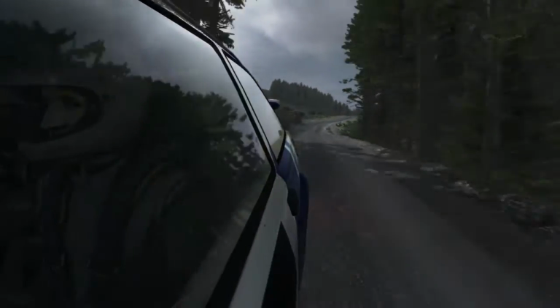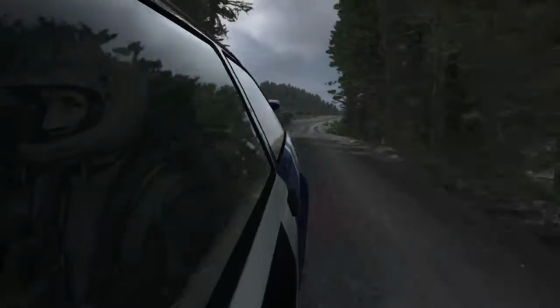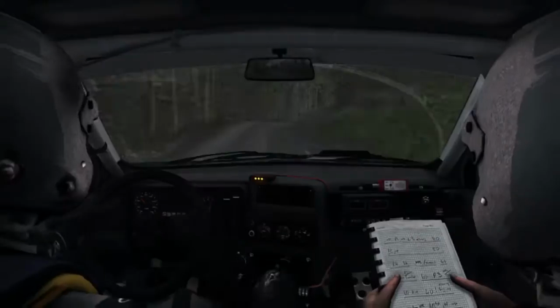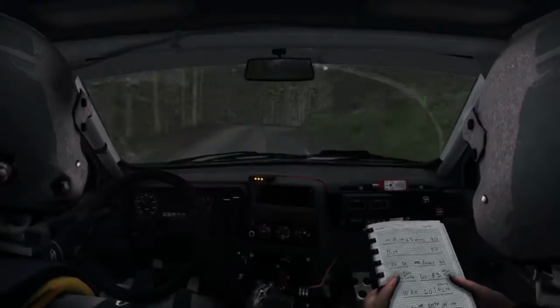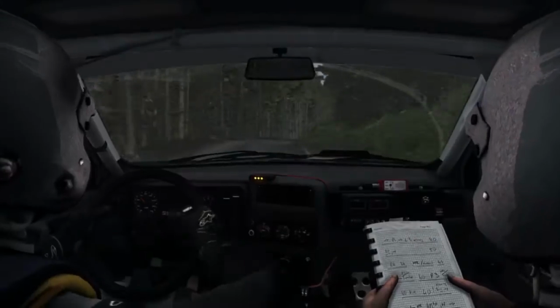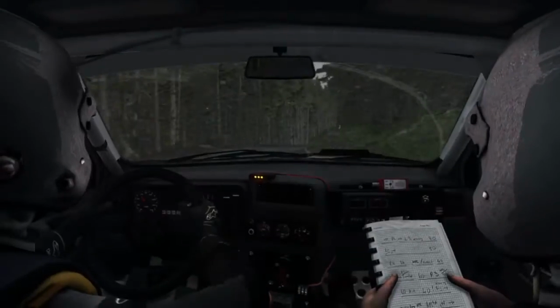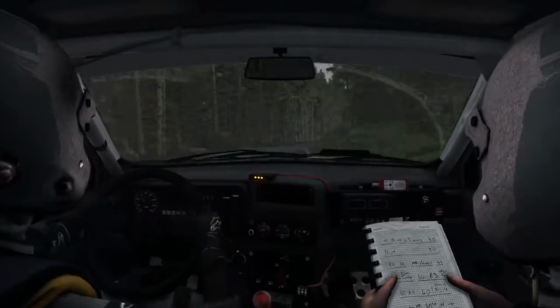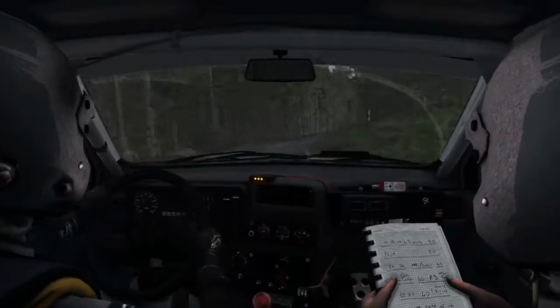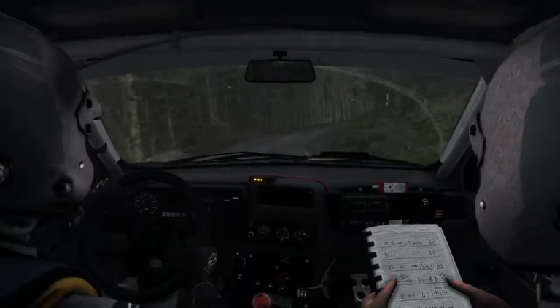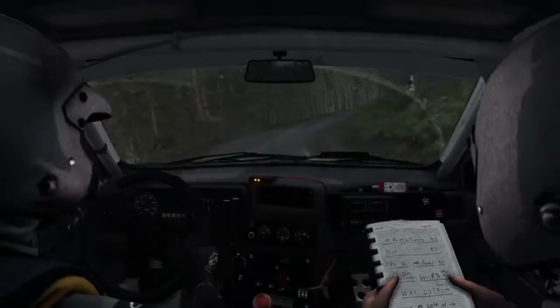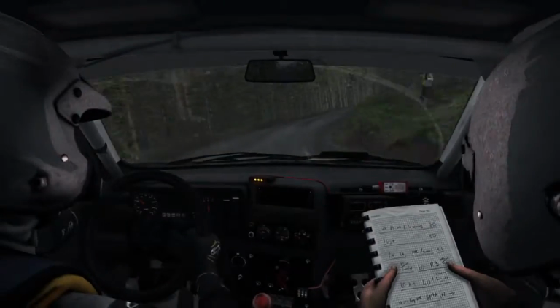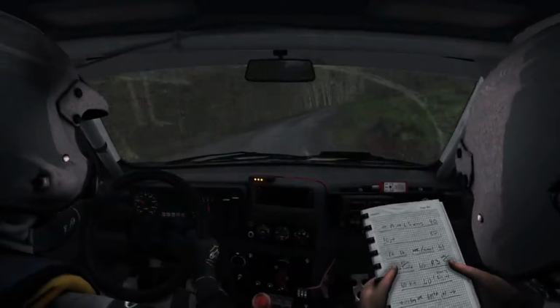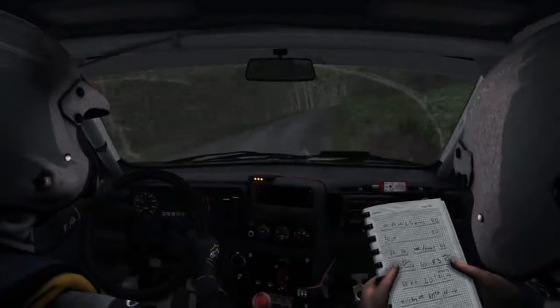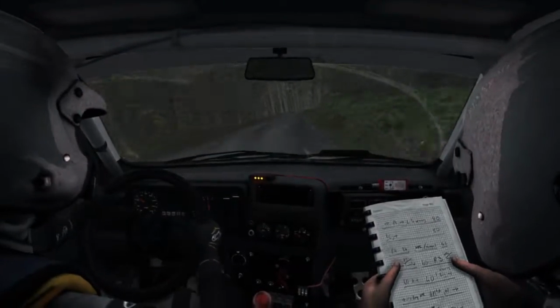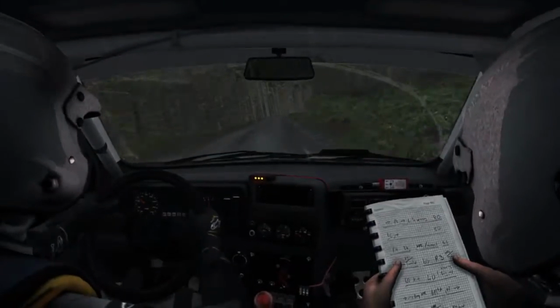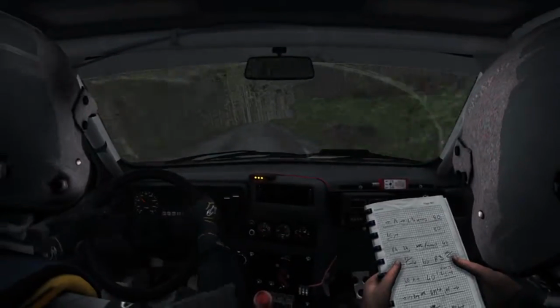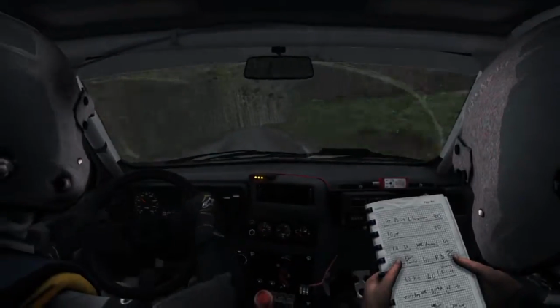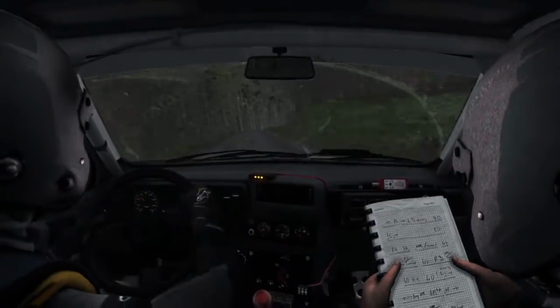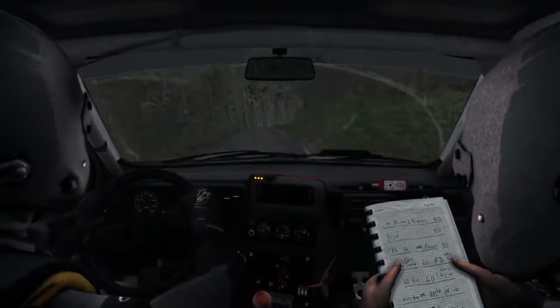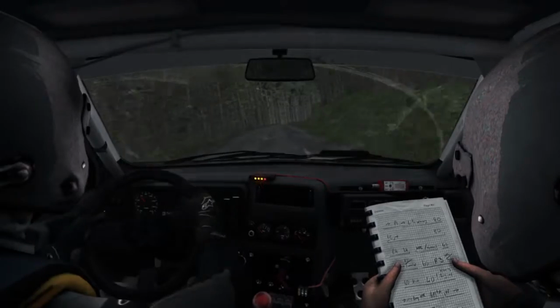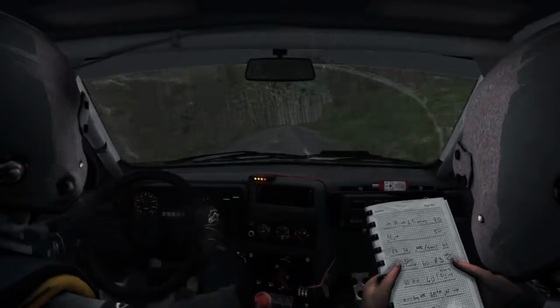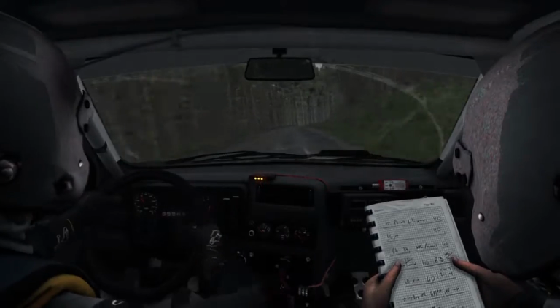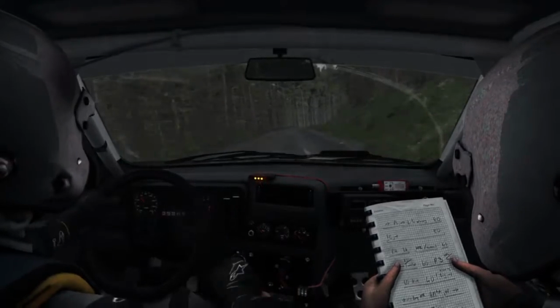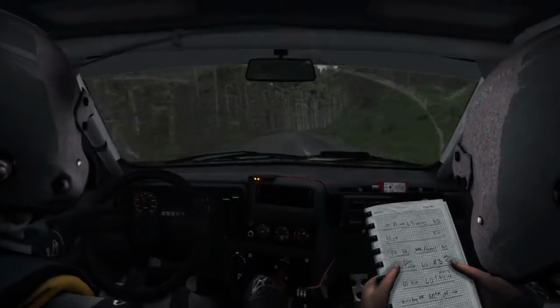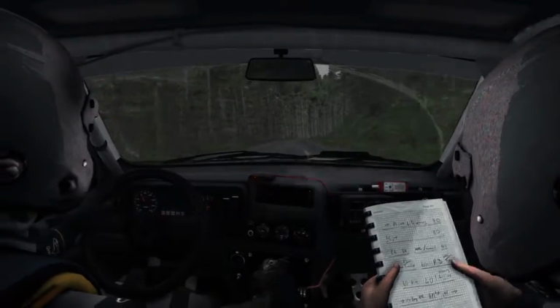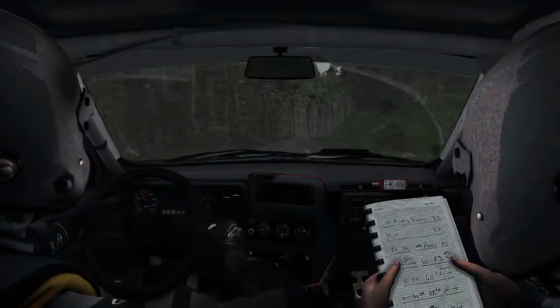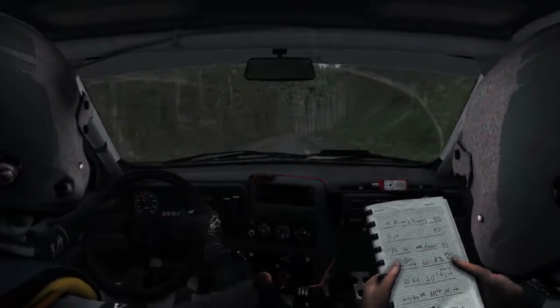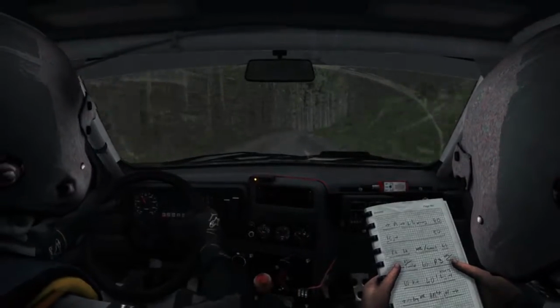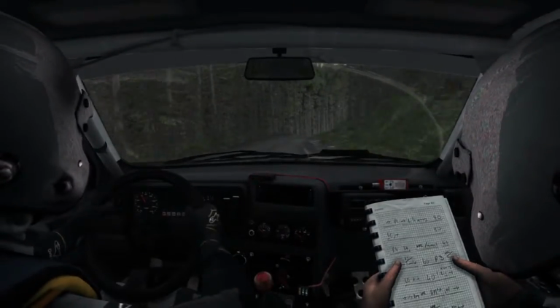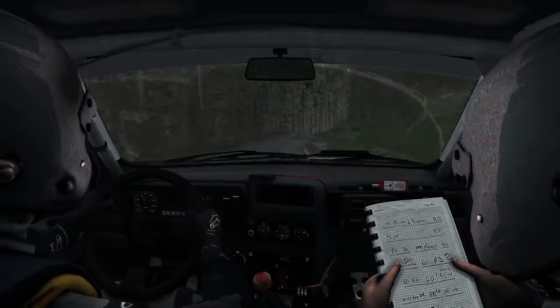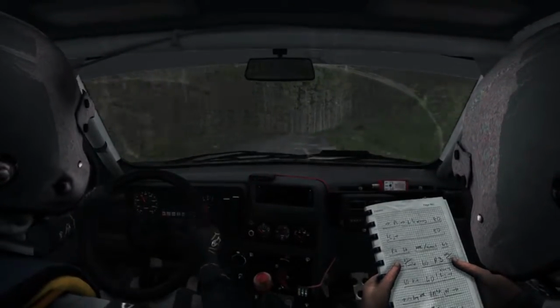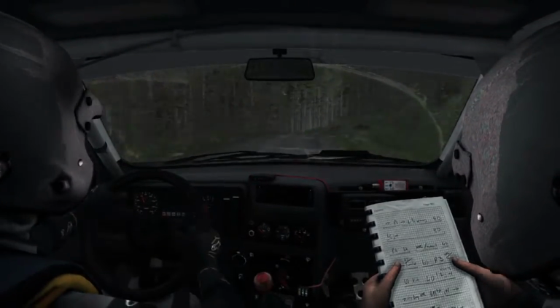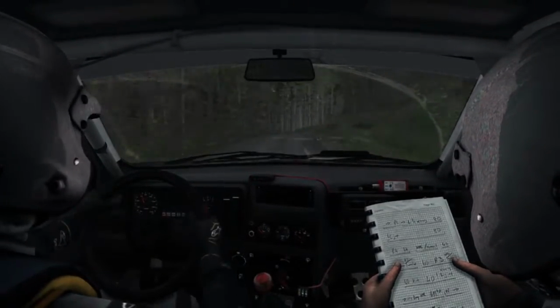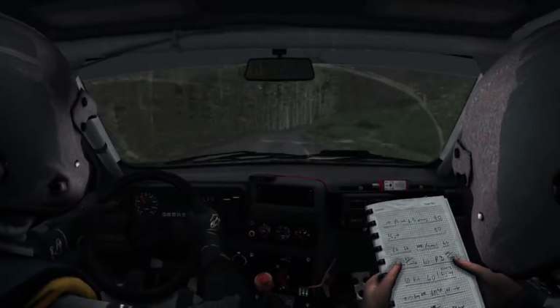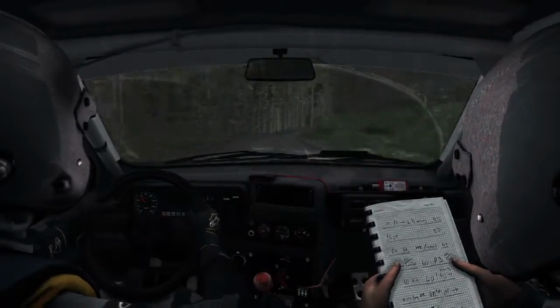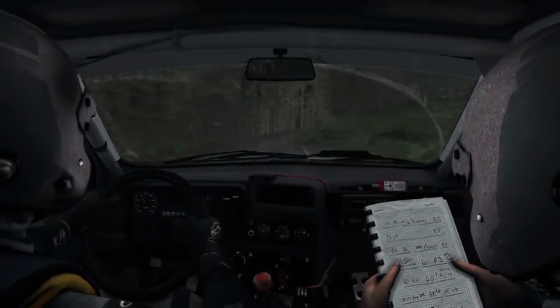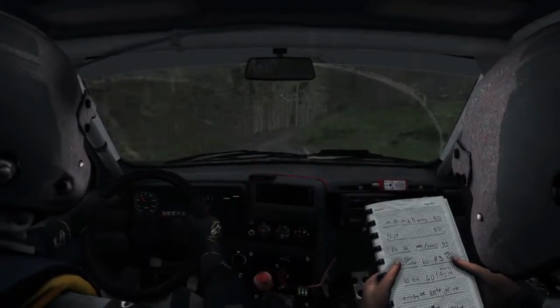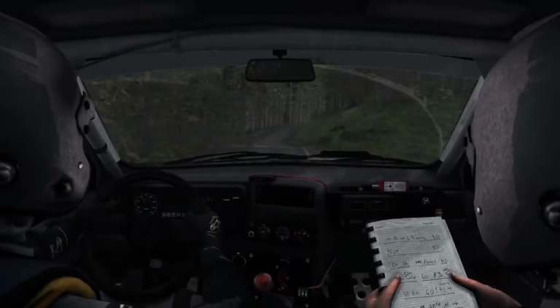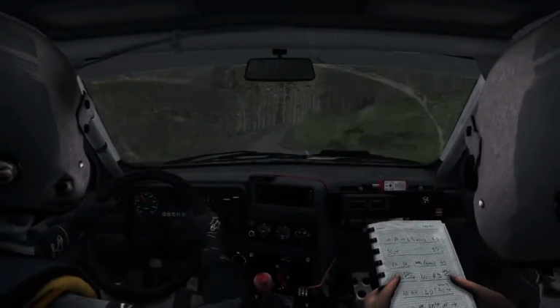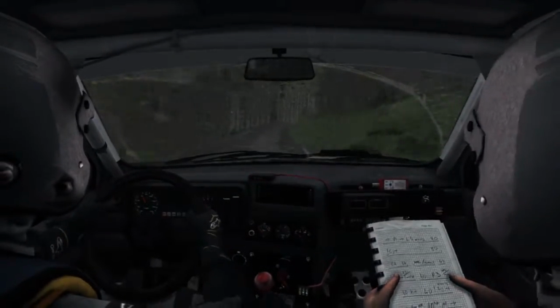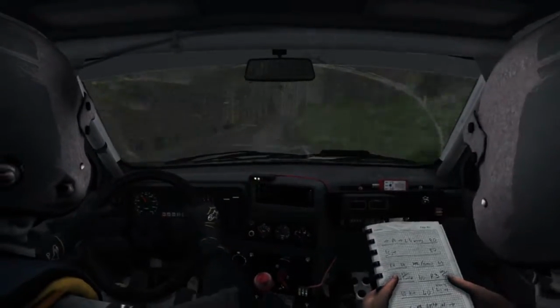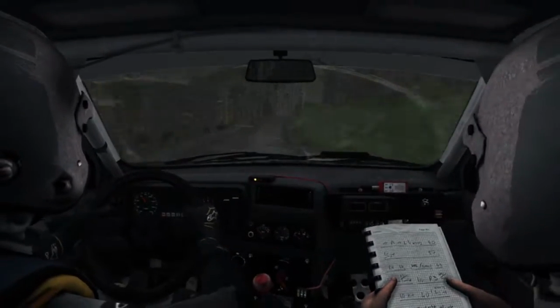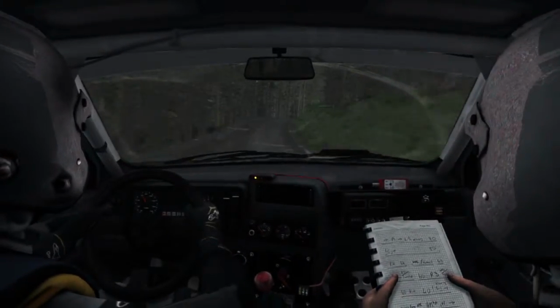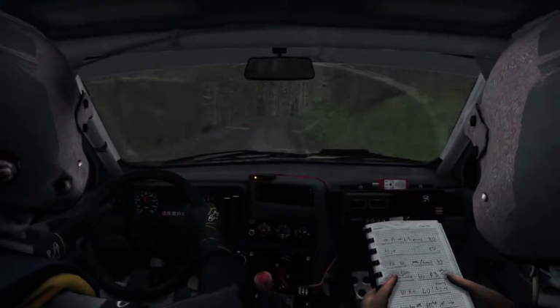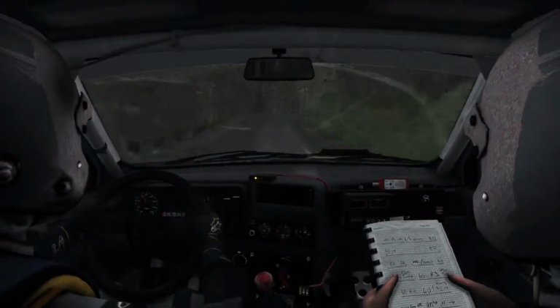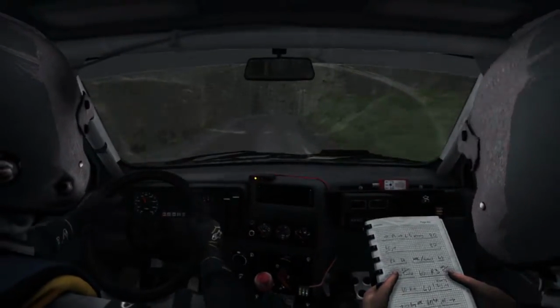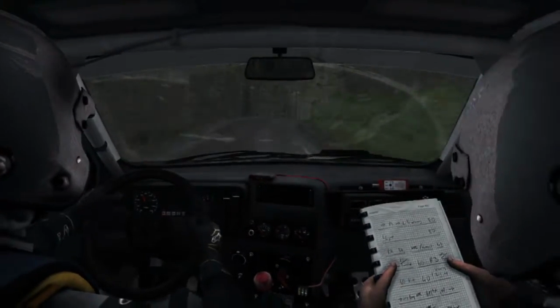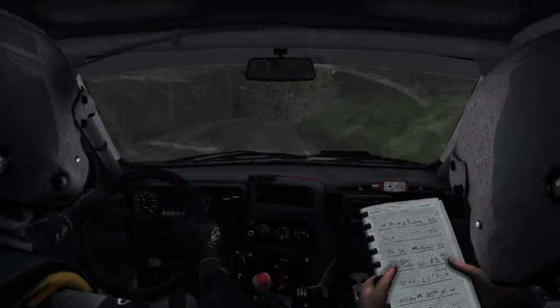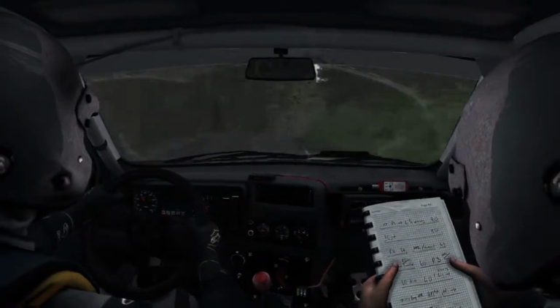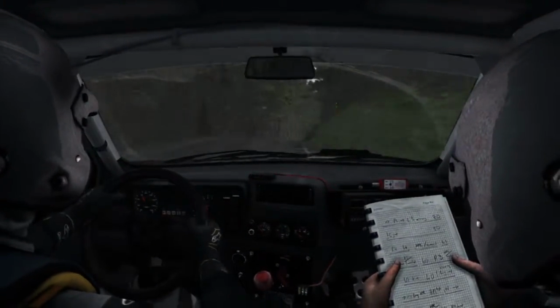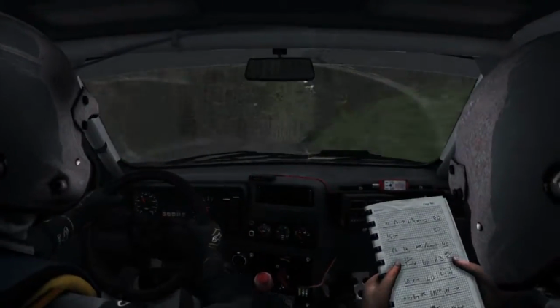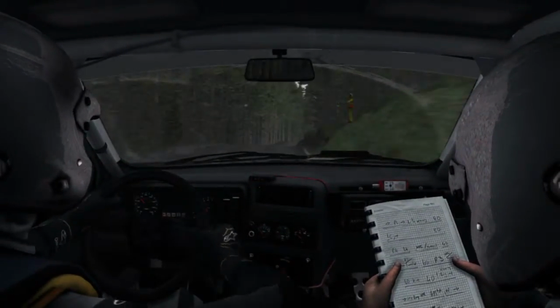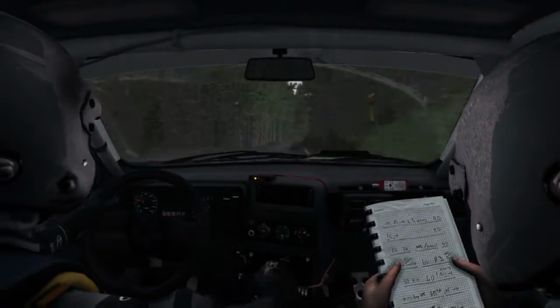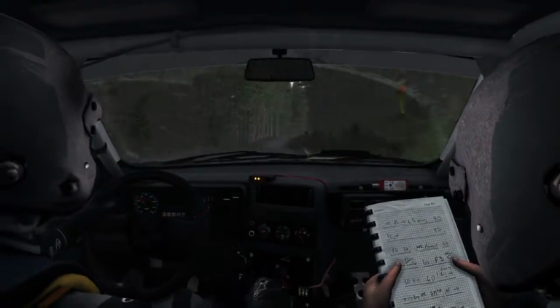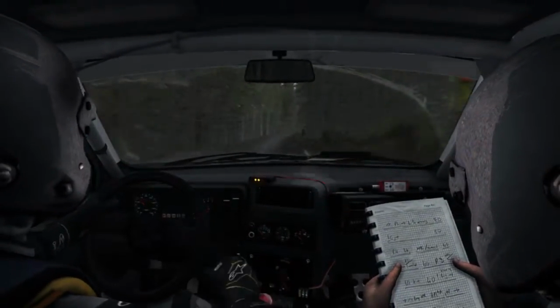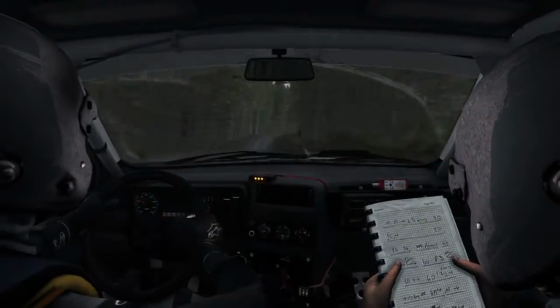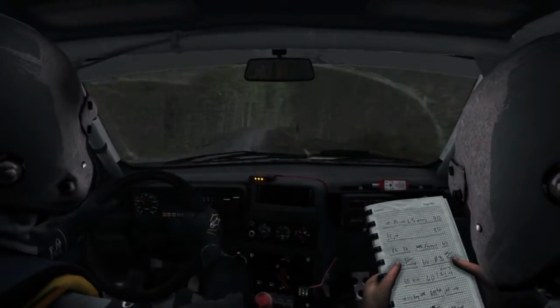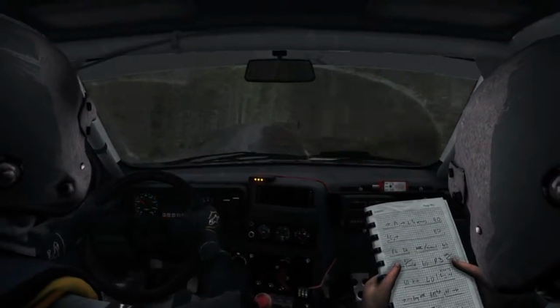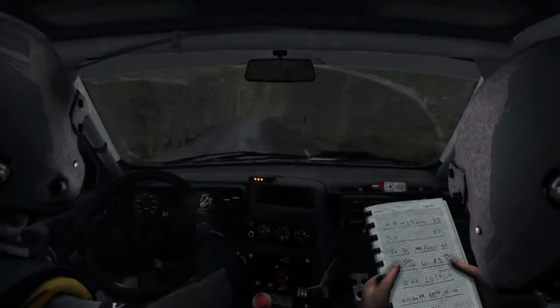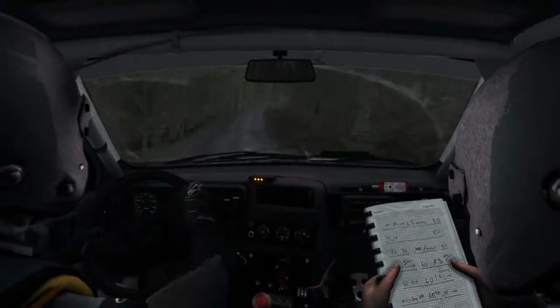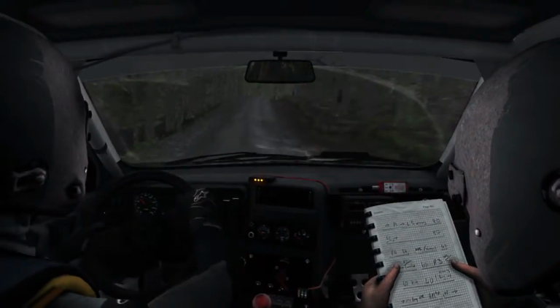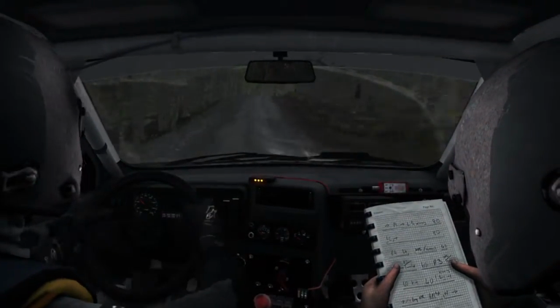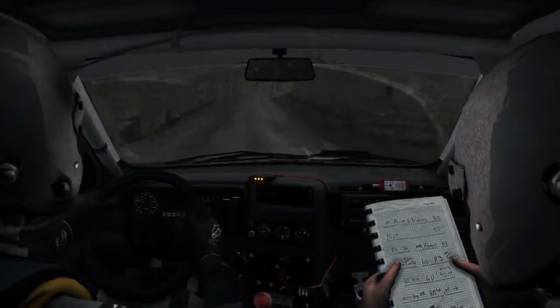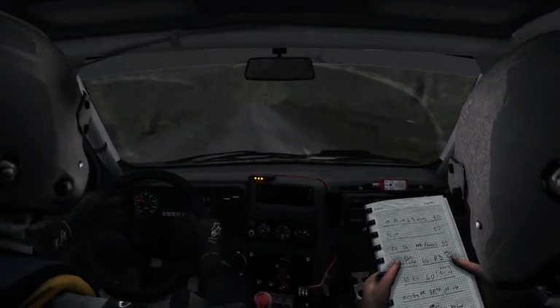Continues at 18, and right 5 continues over crest, right 6 over crest, it's a left 3.